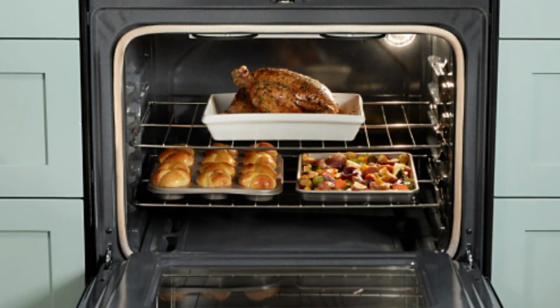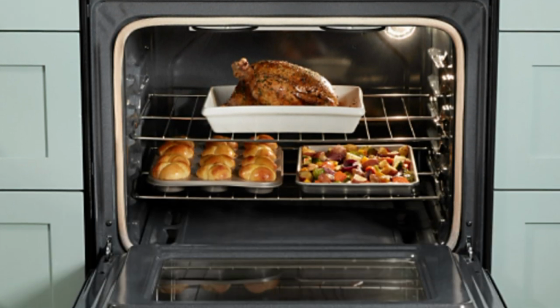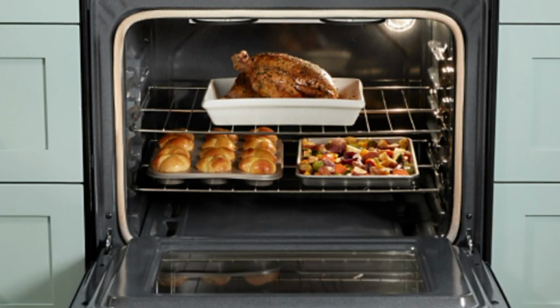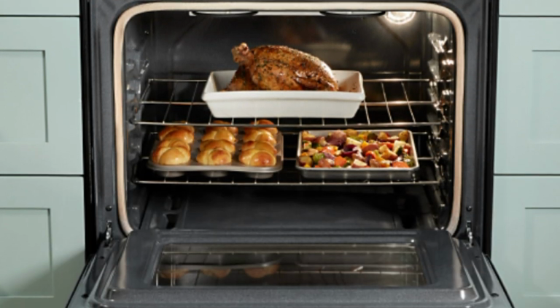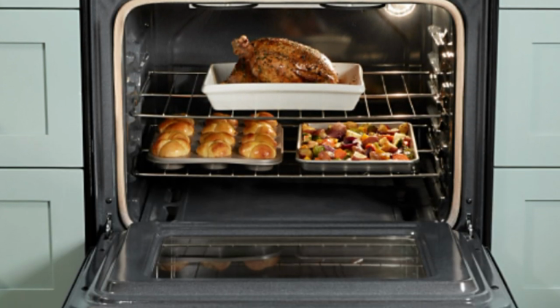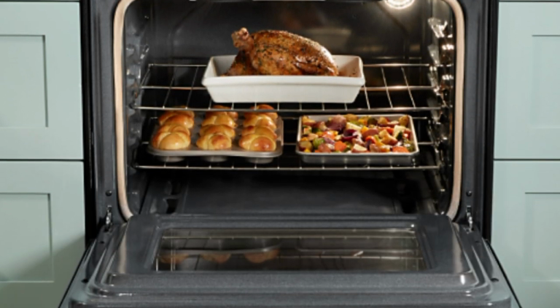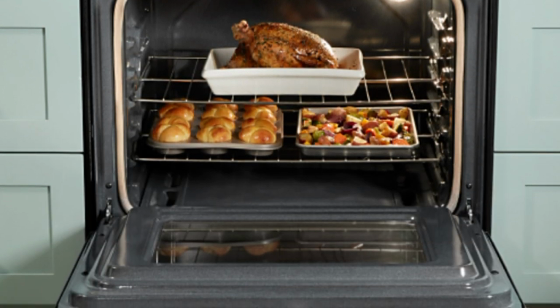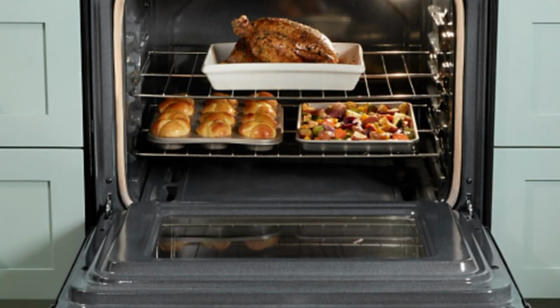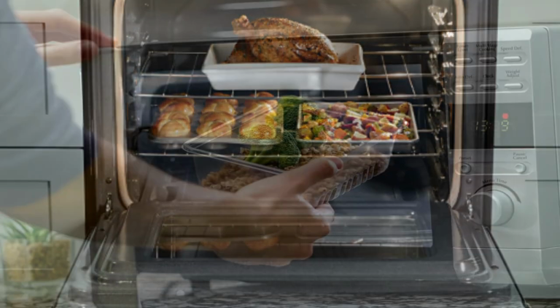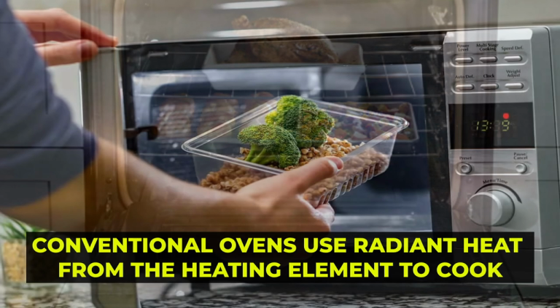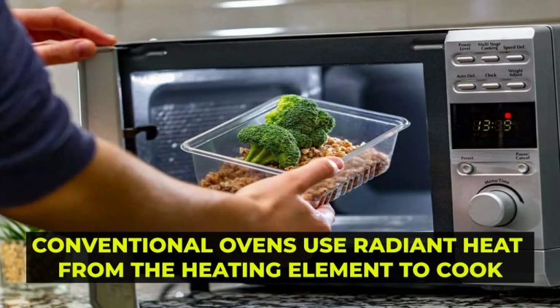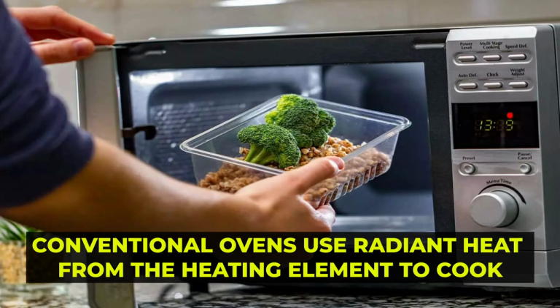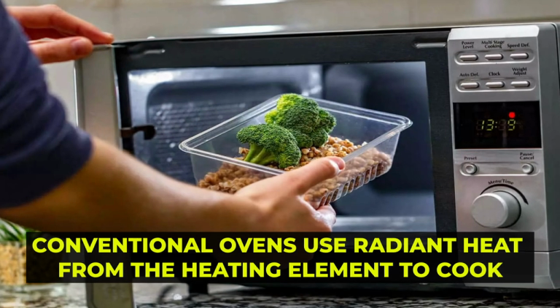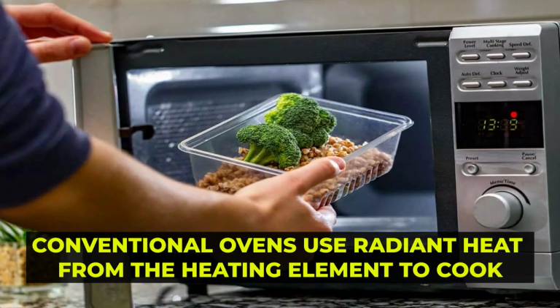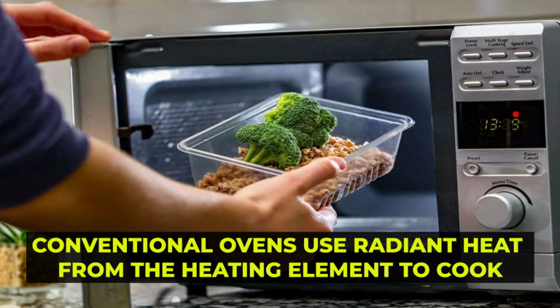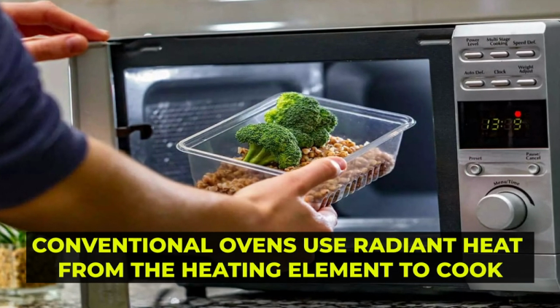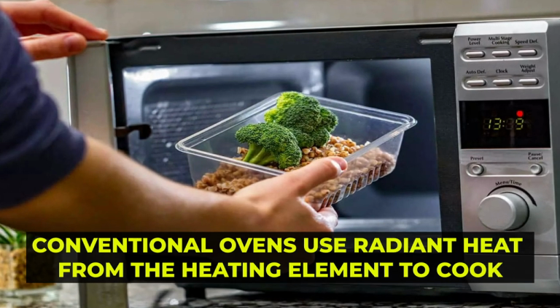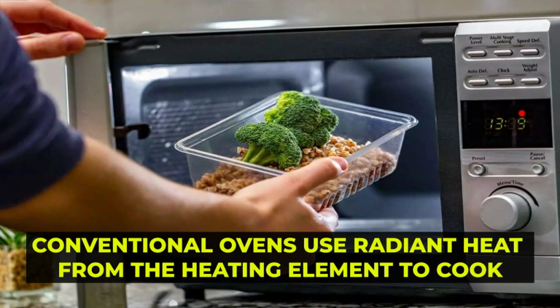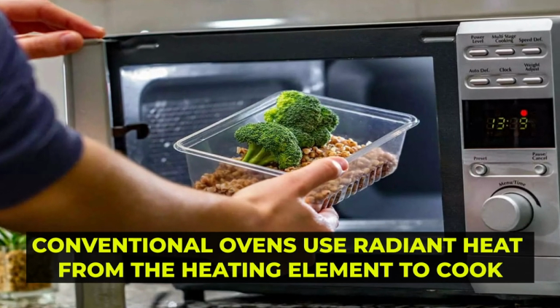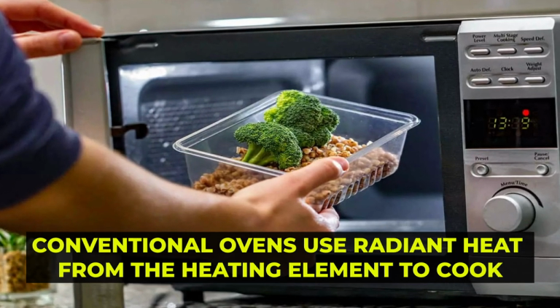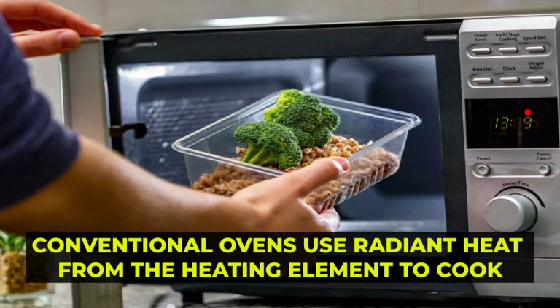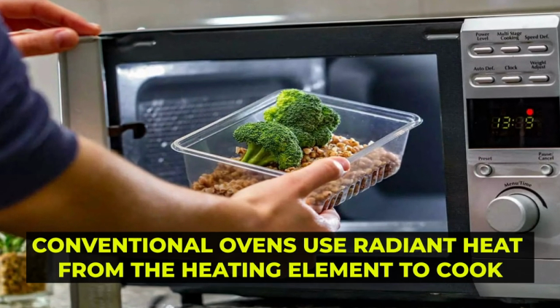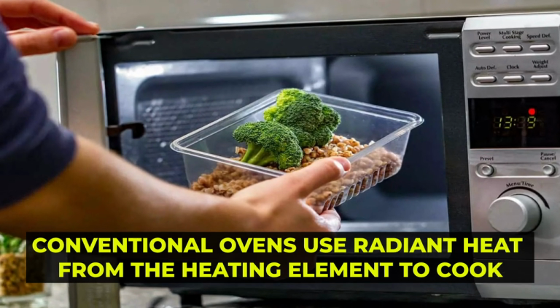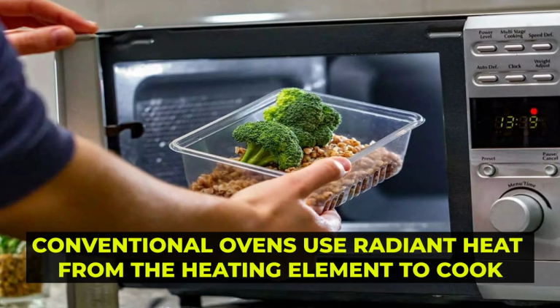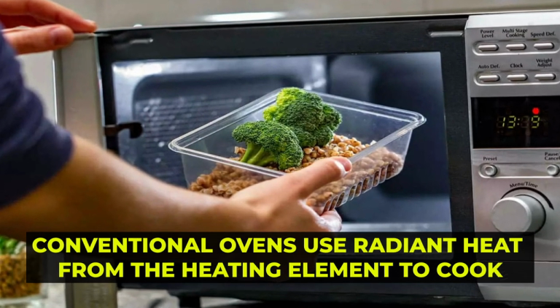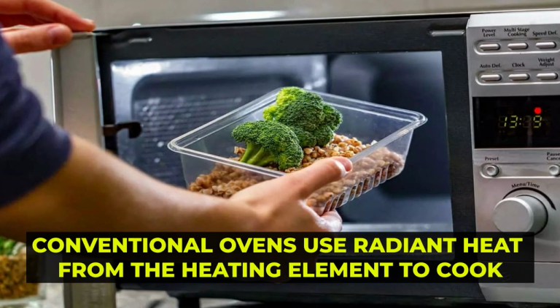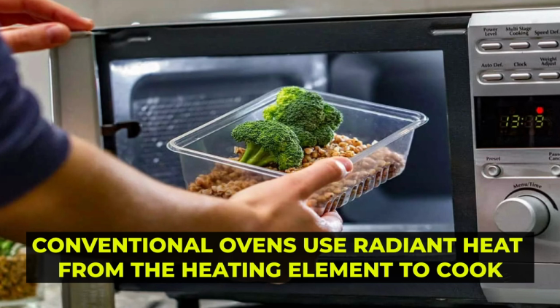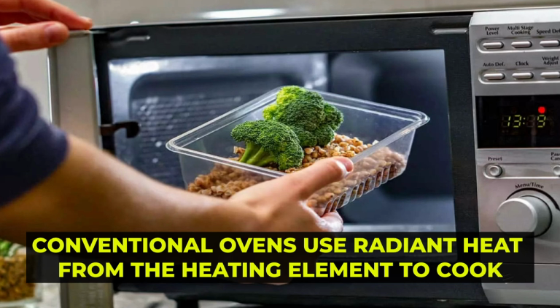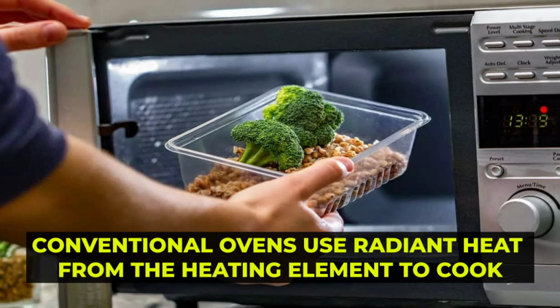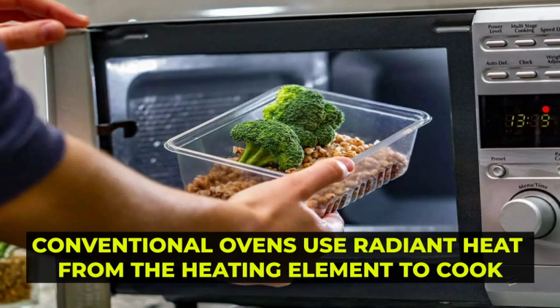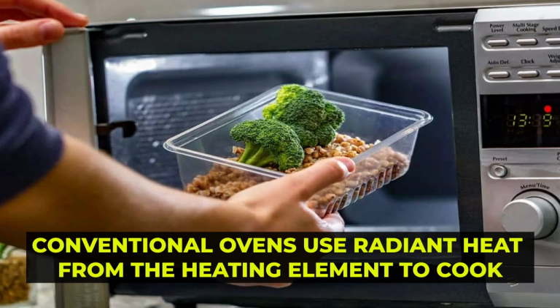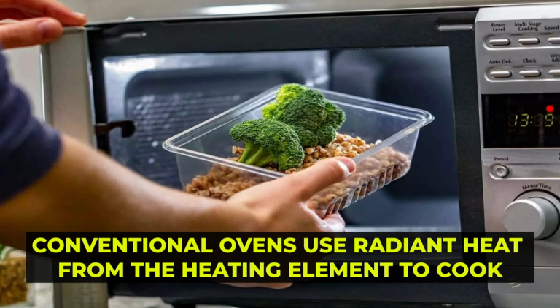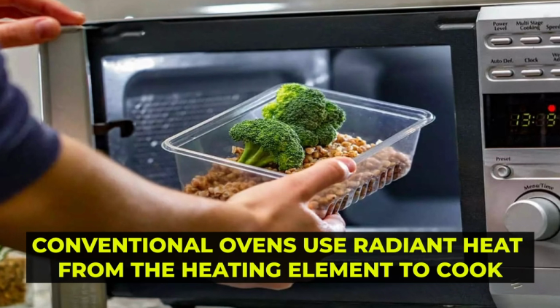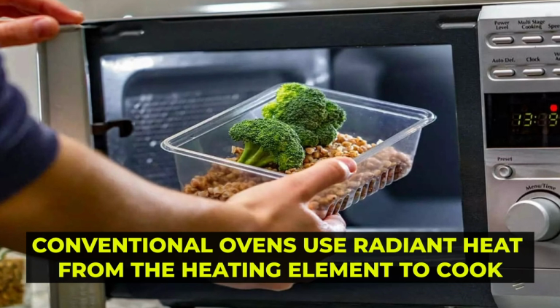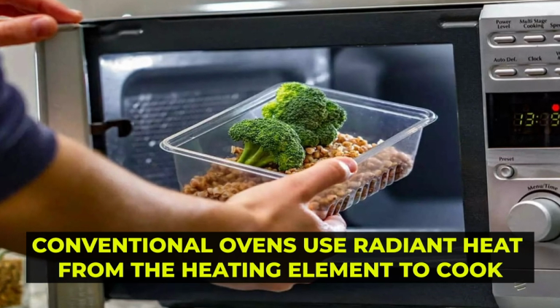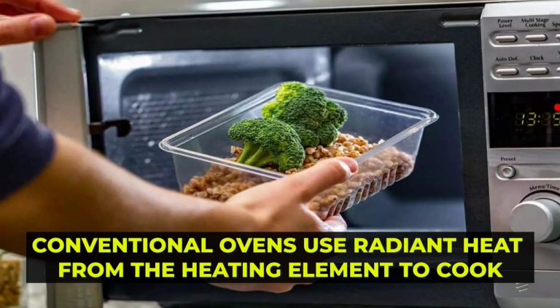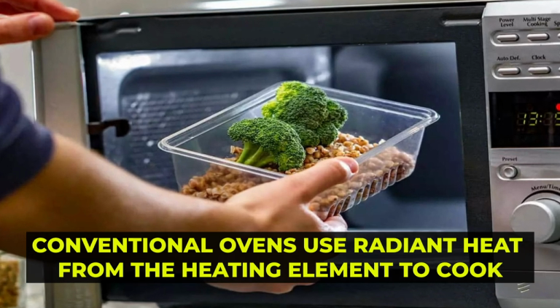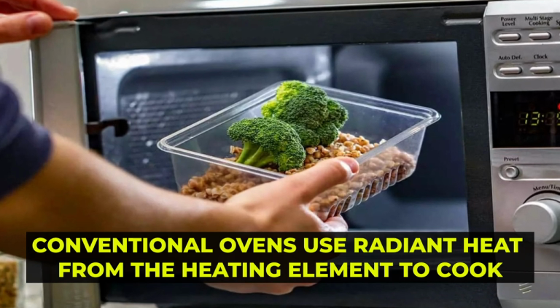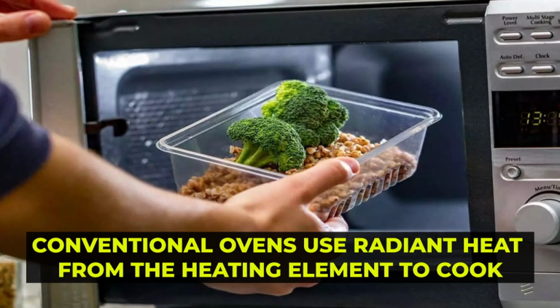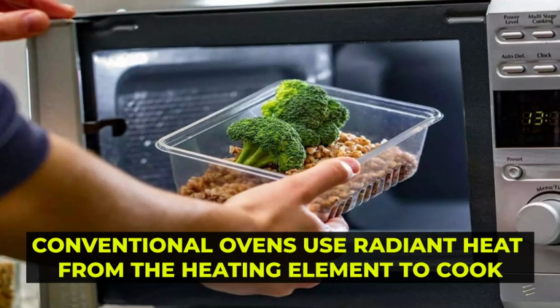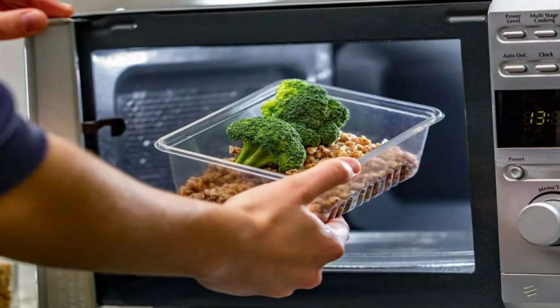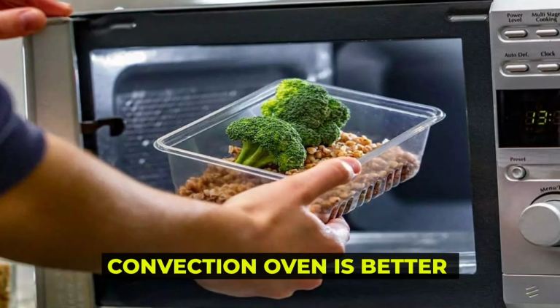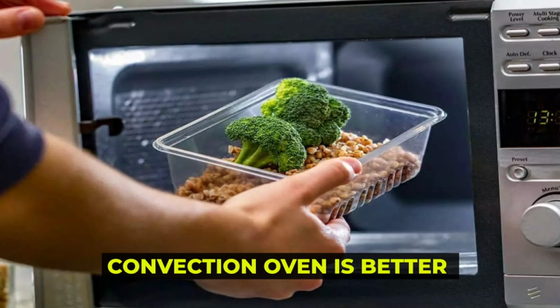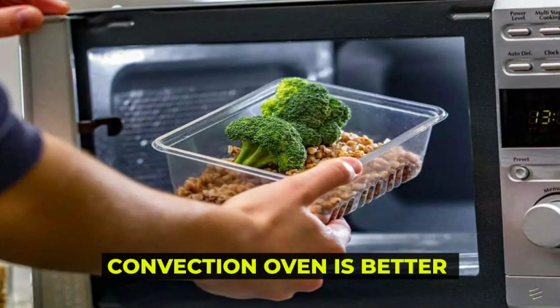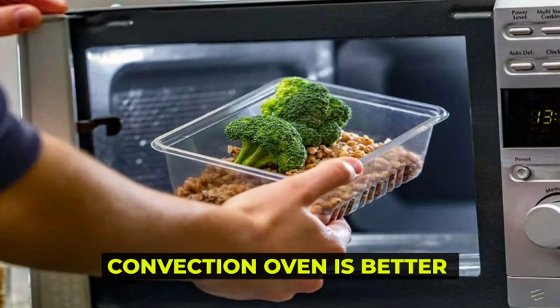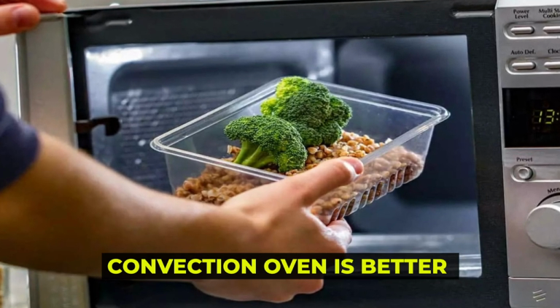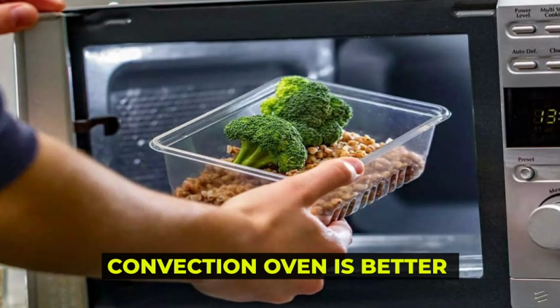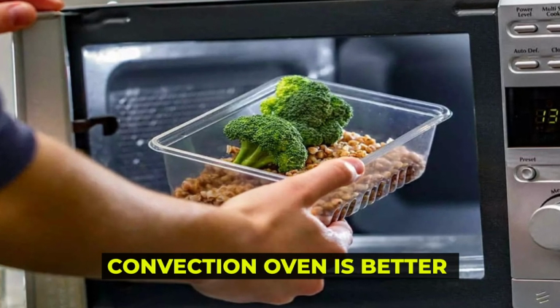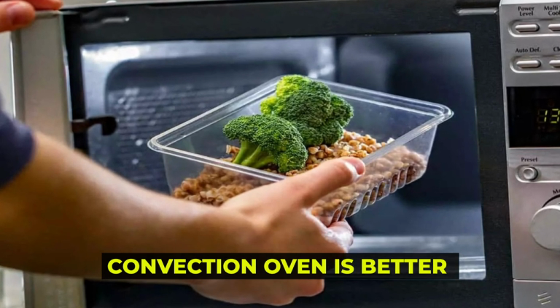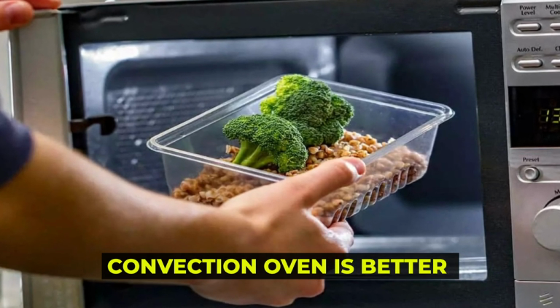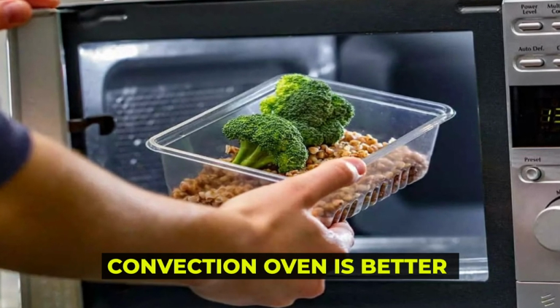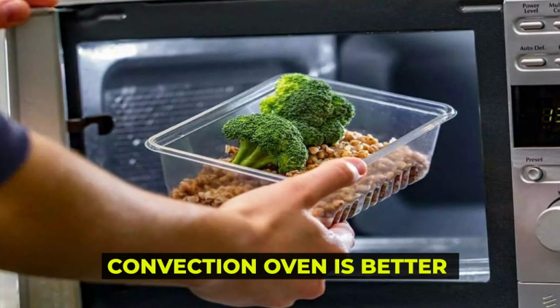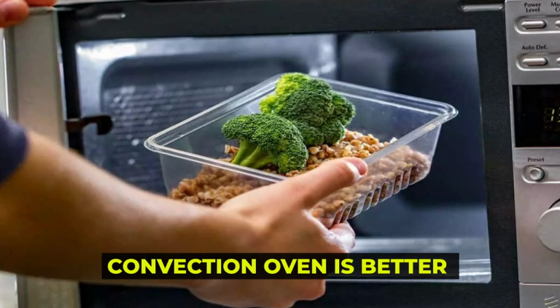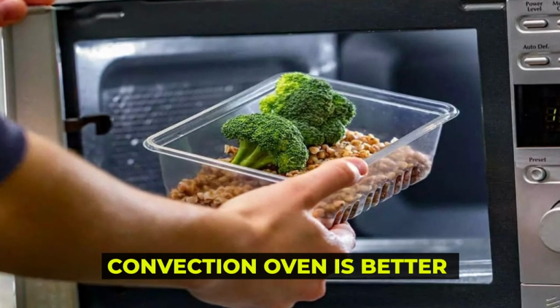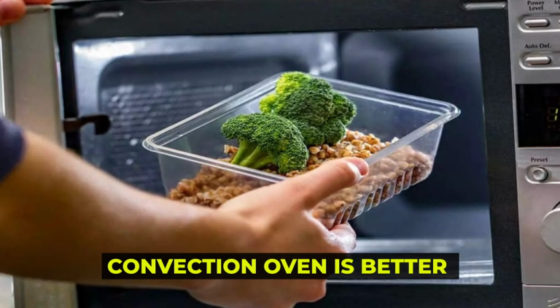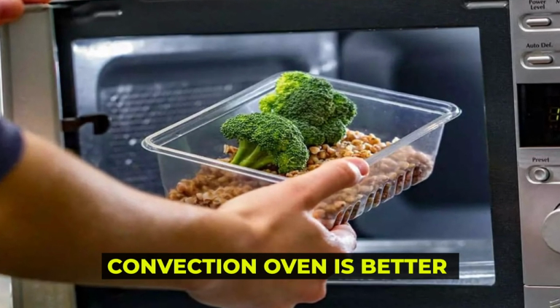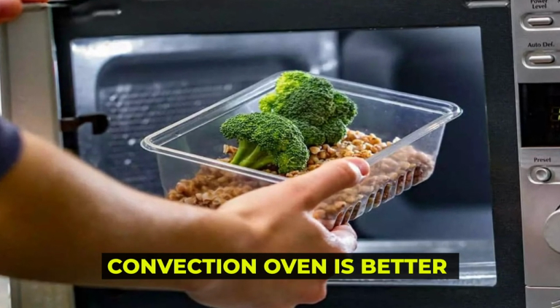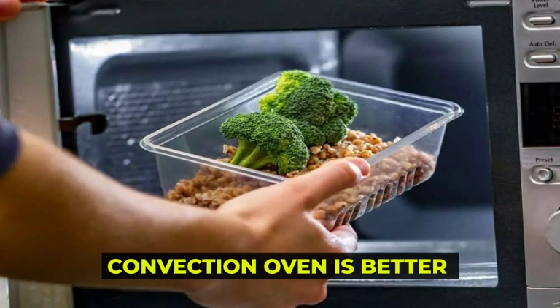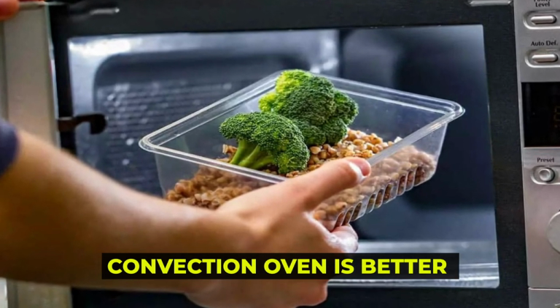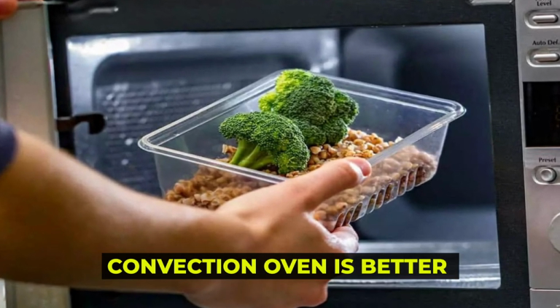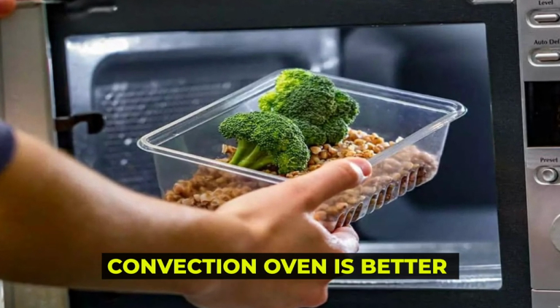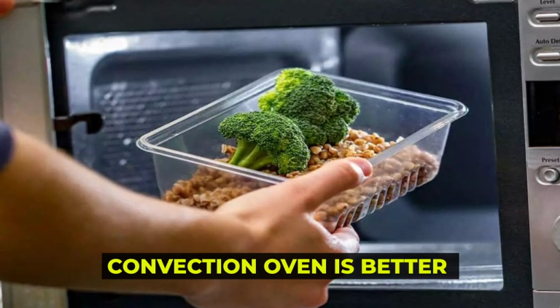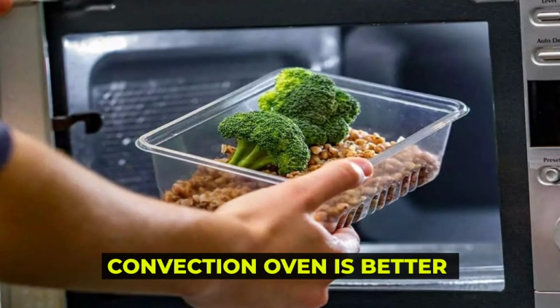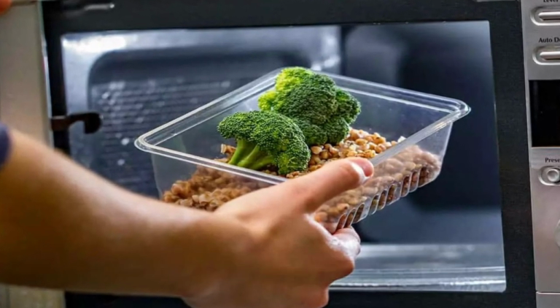In contrast, conventional ovens use radiant heat from the heating element to cook. The convection oven is better because it has a more effective design.